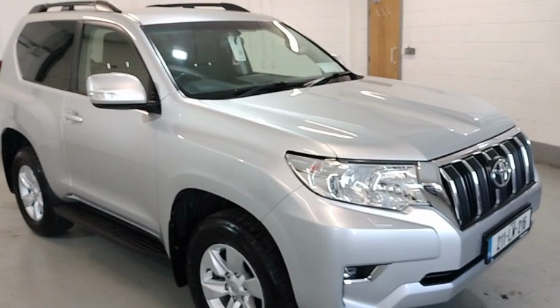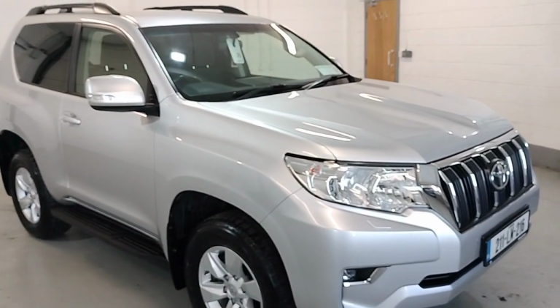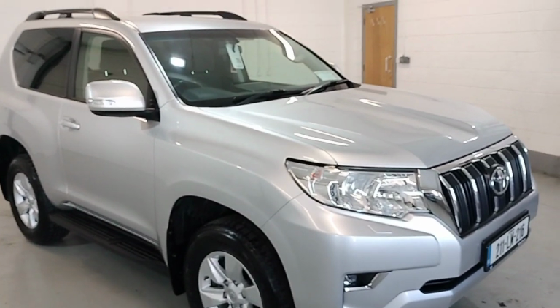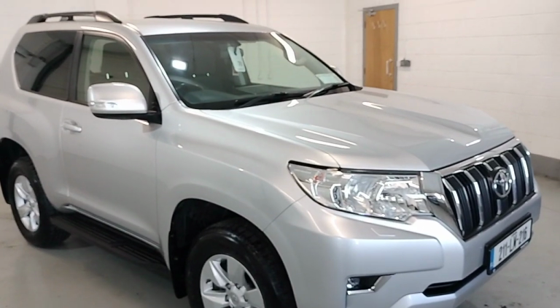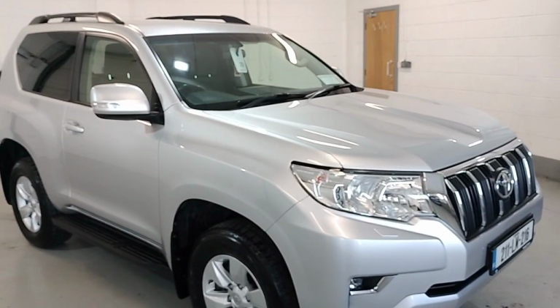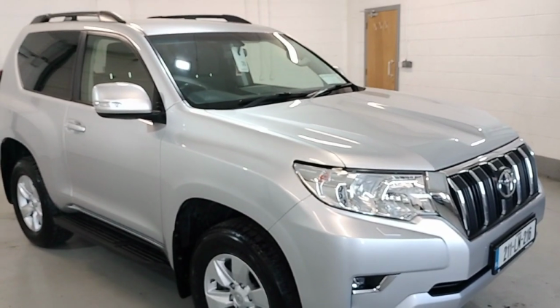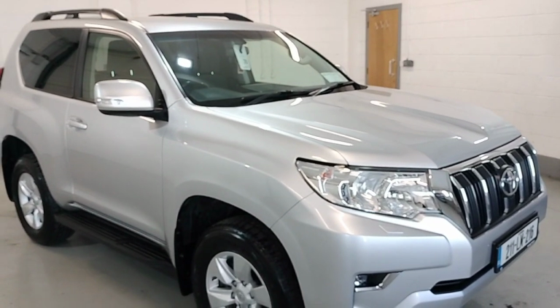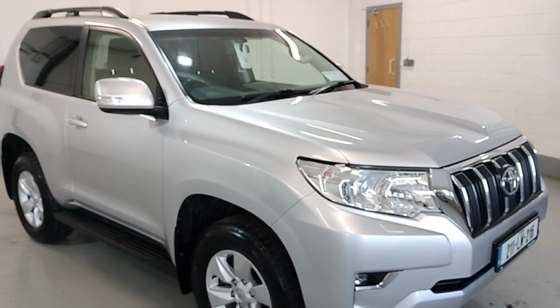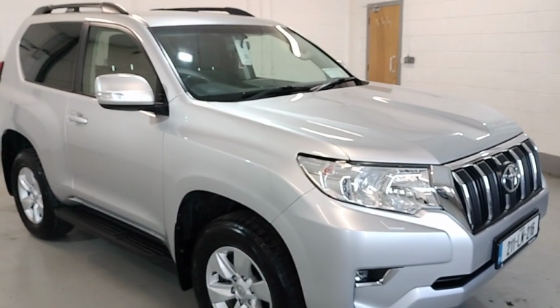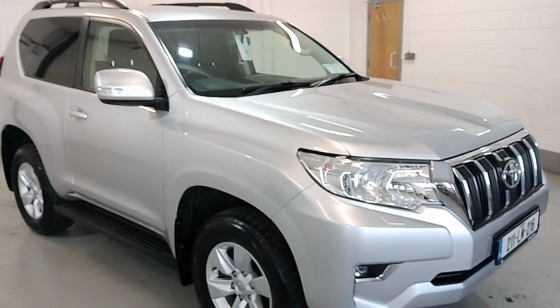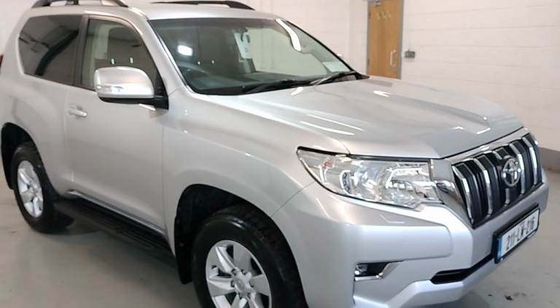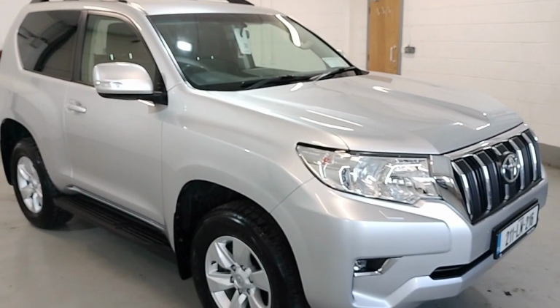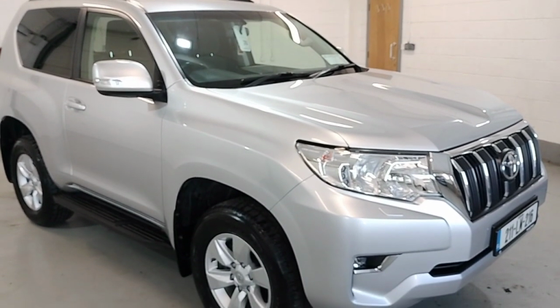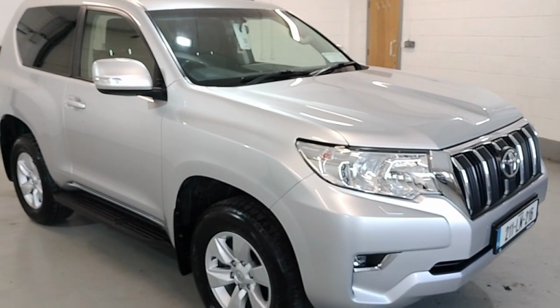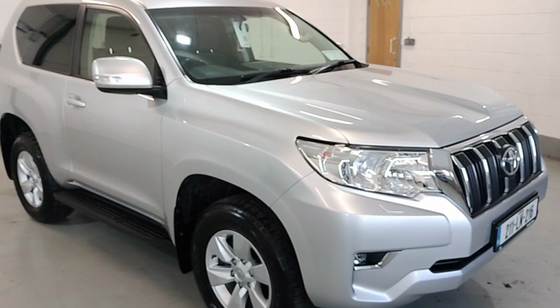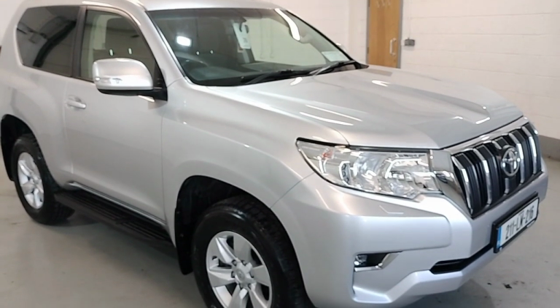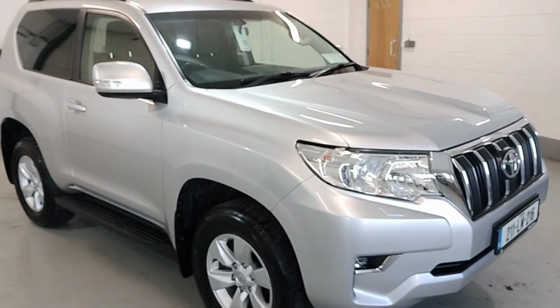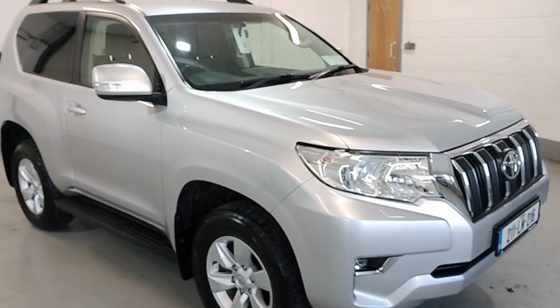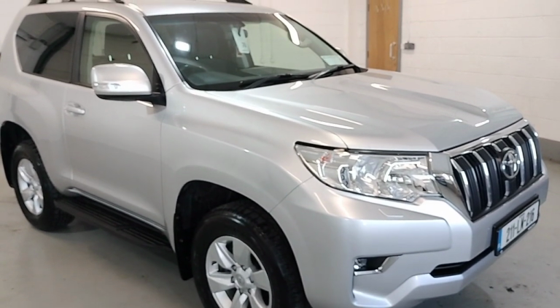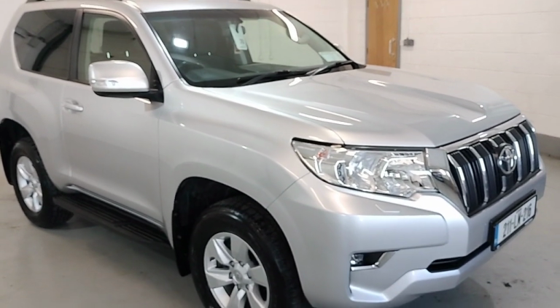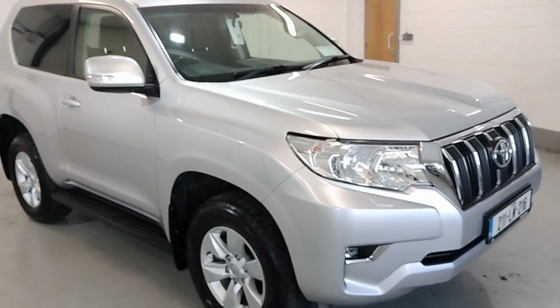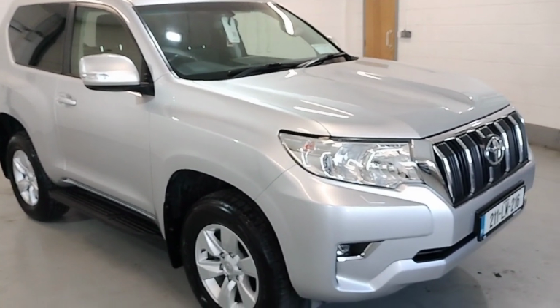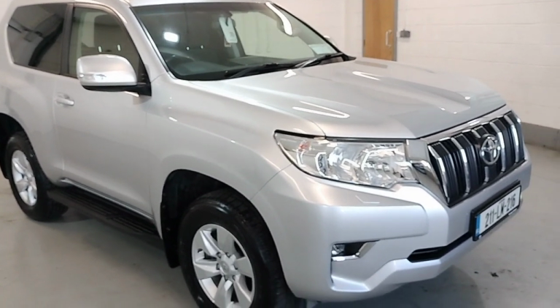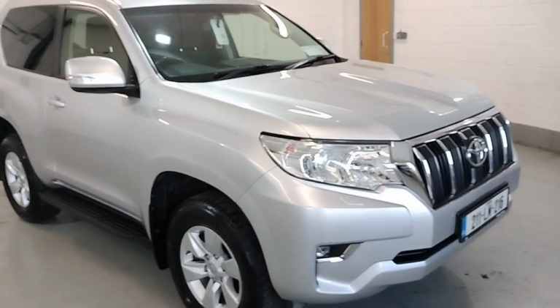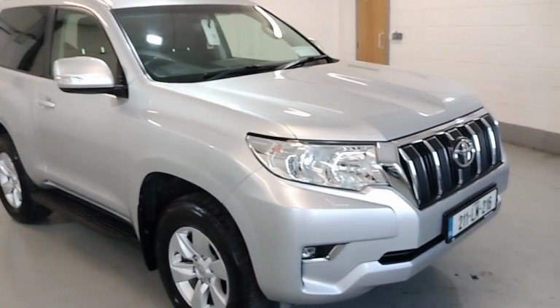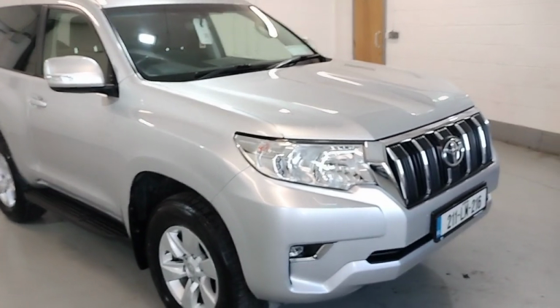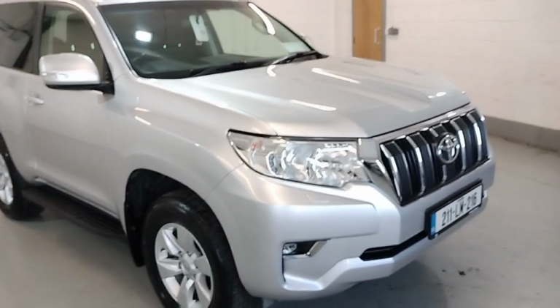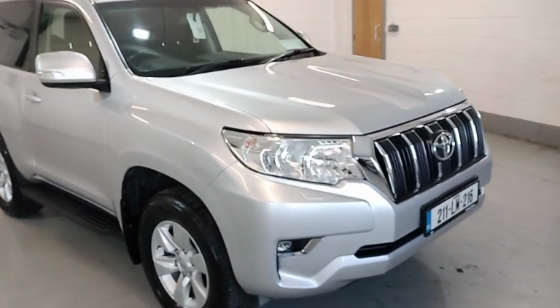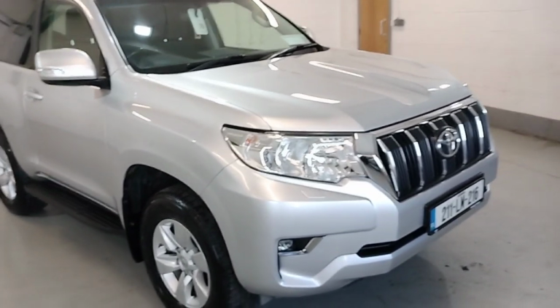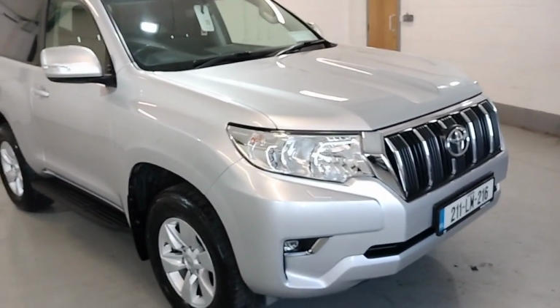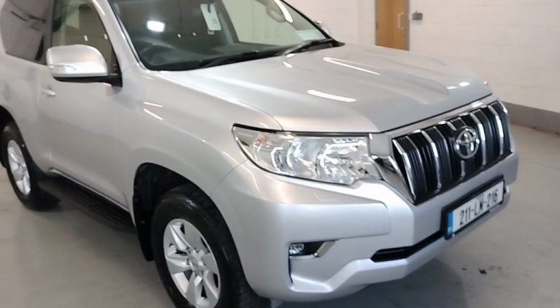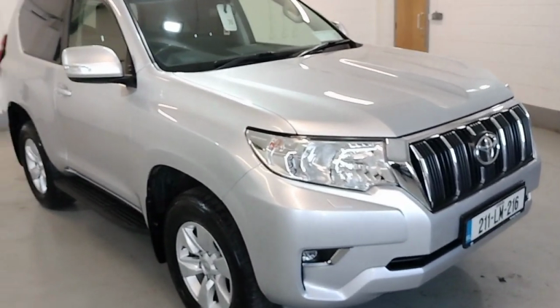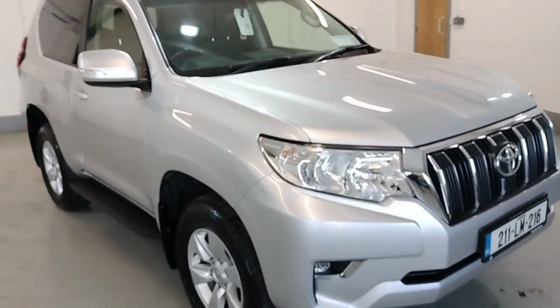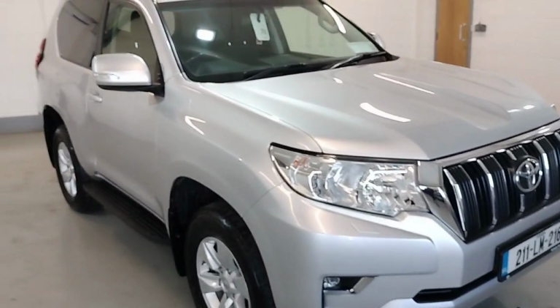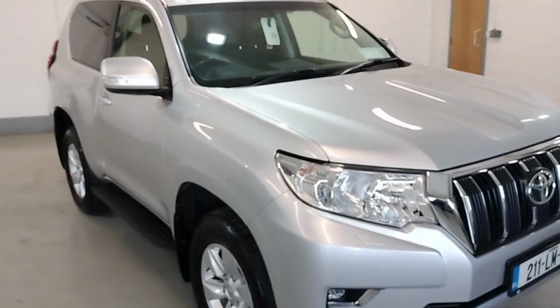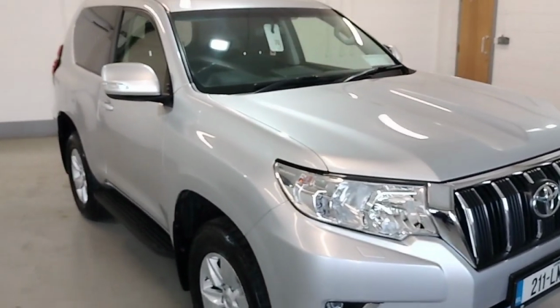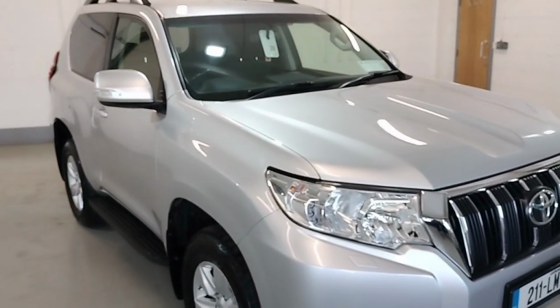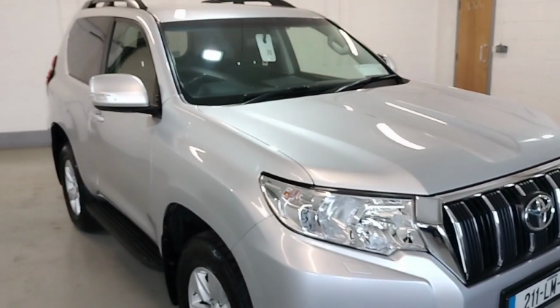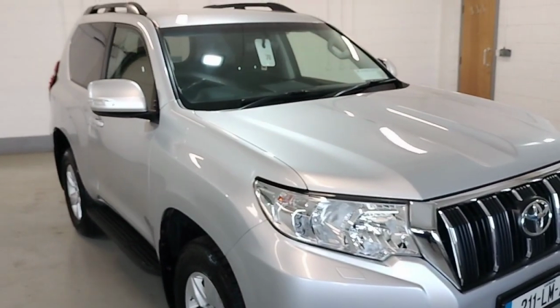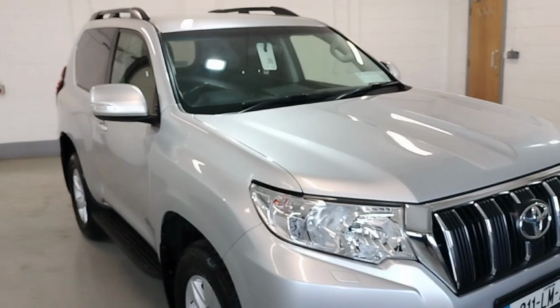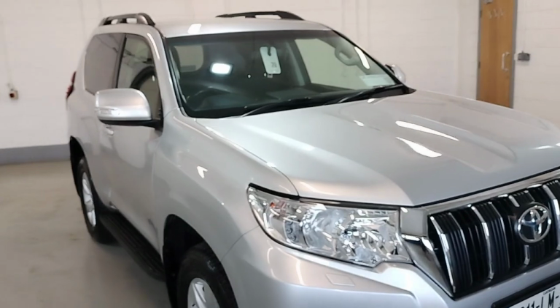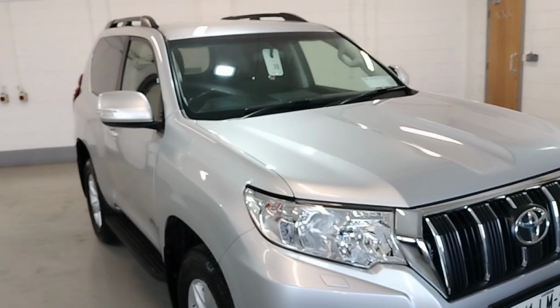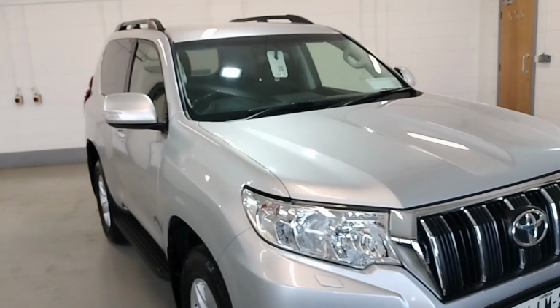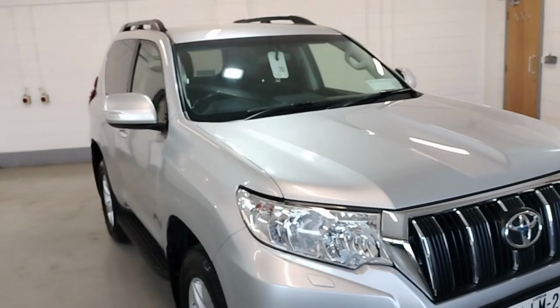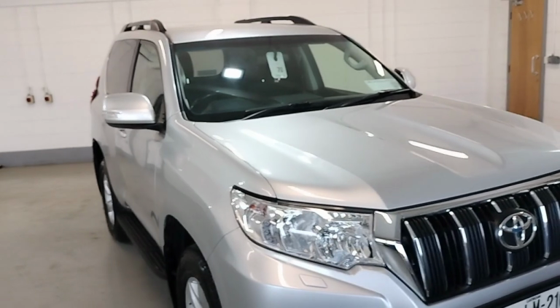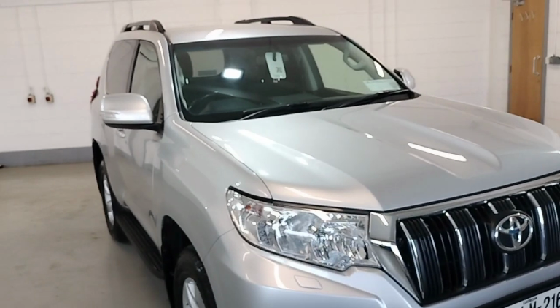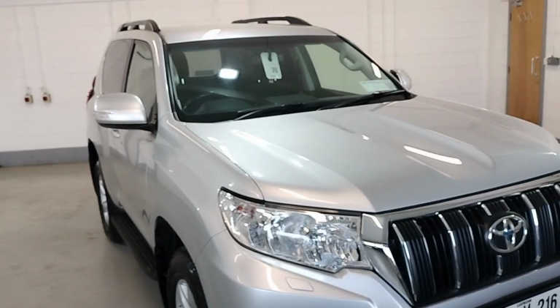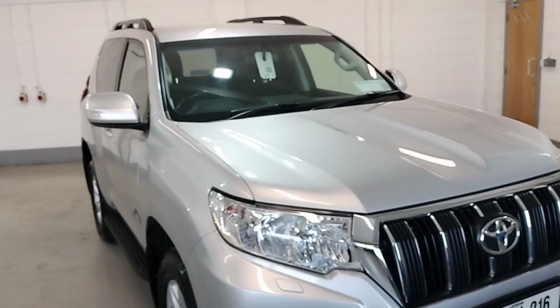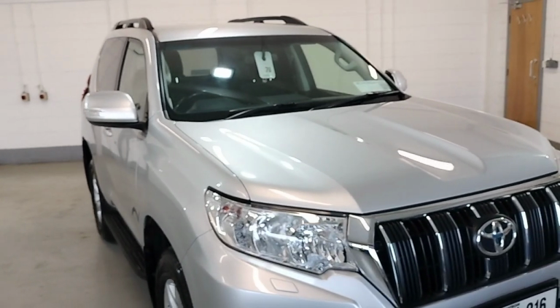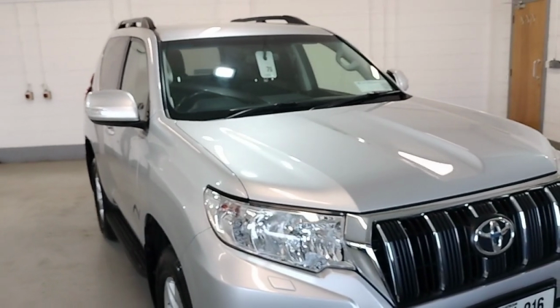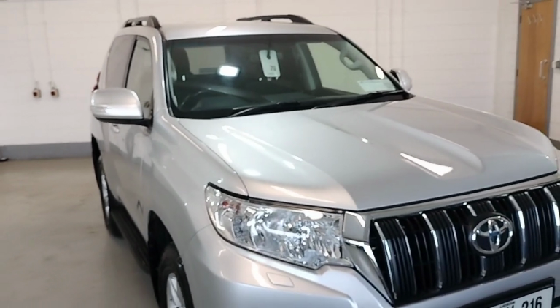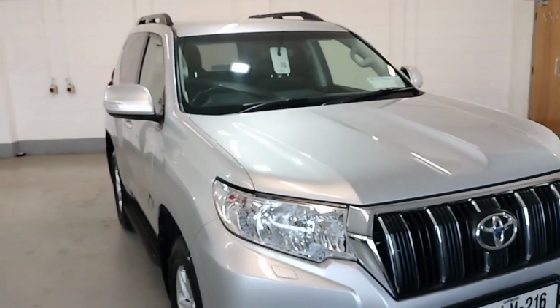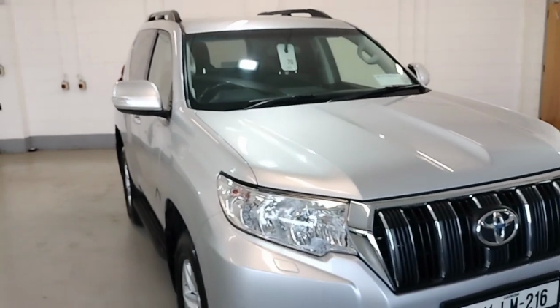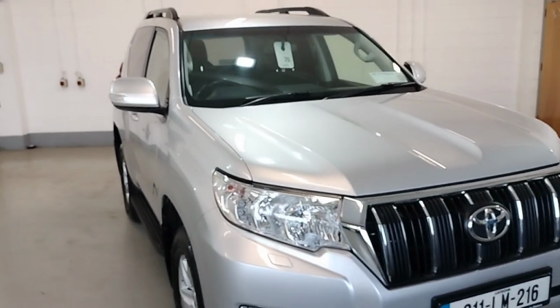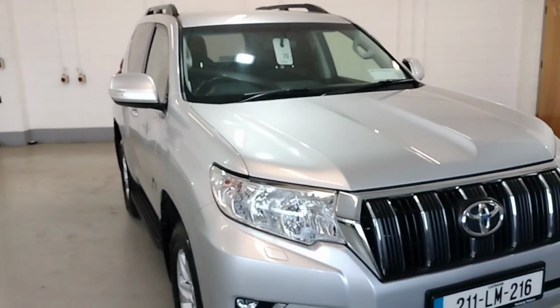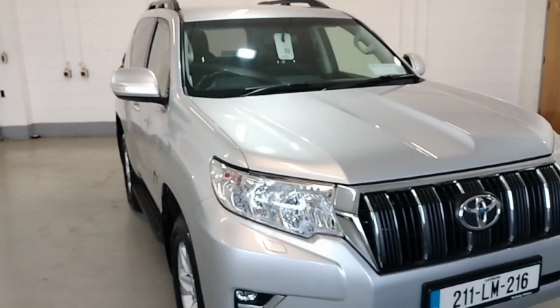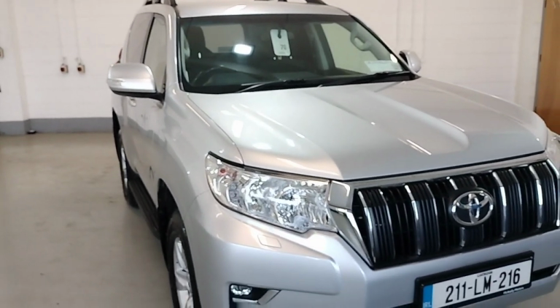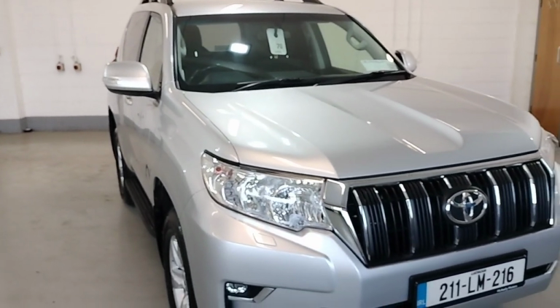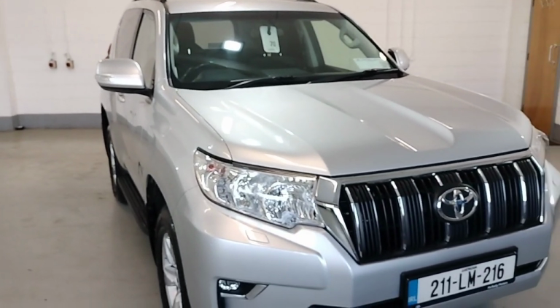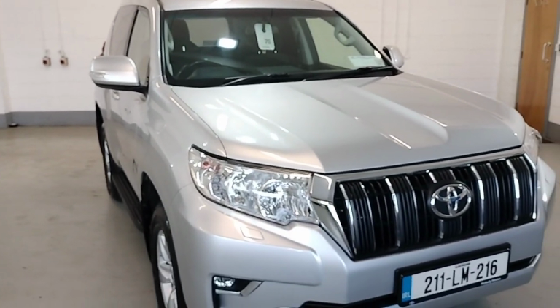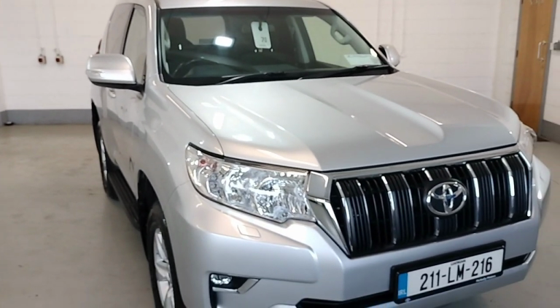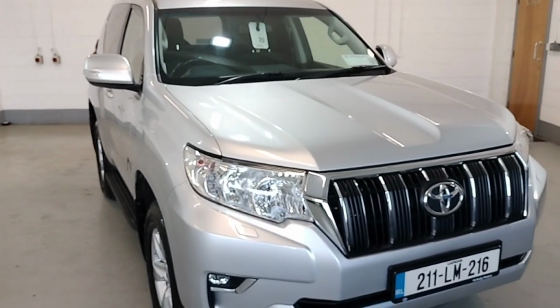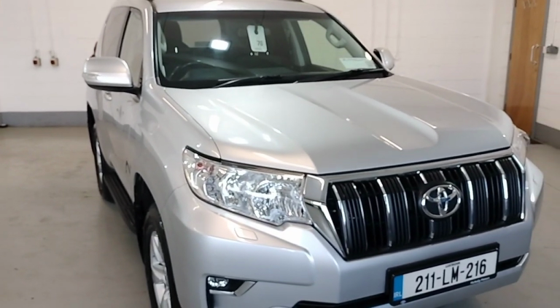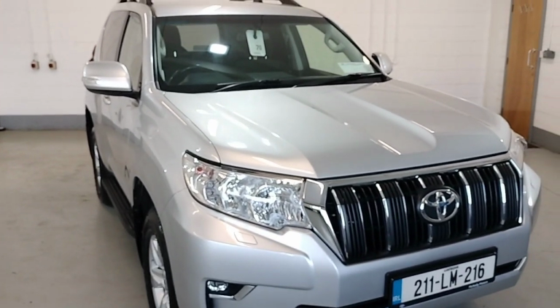I'm off McNally Morton Longford. I'd just like to show you our 2011 Land Cruiser short wheel based commercial.